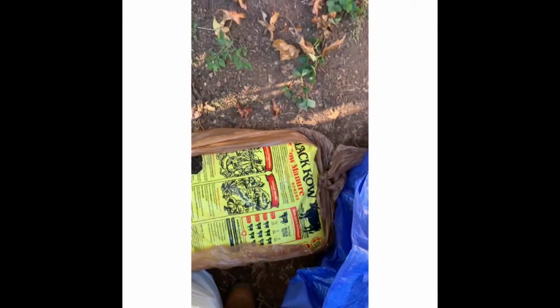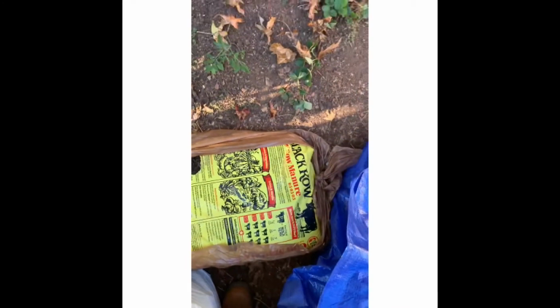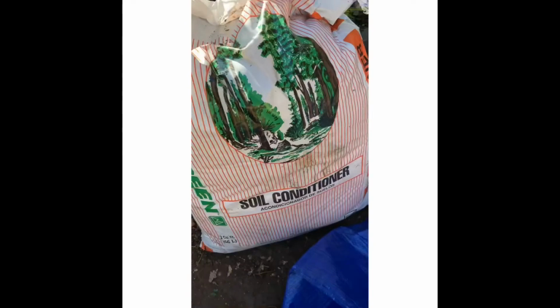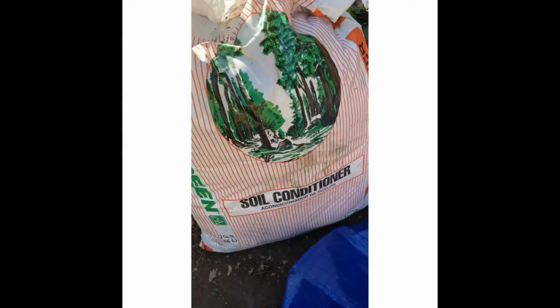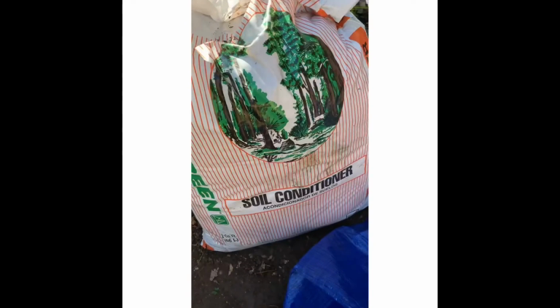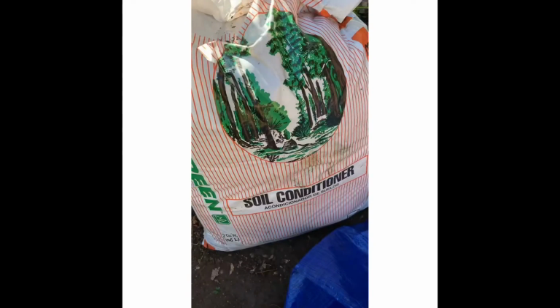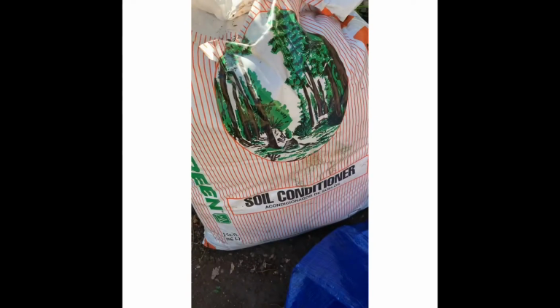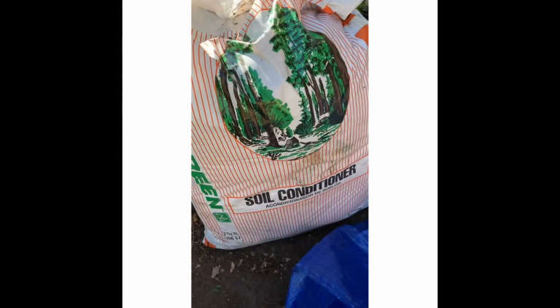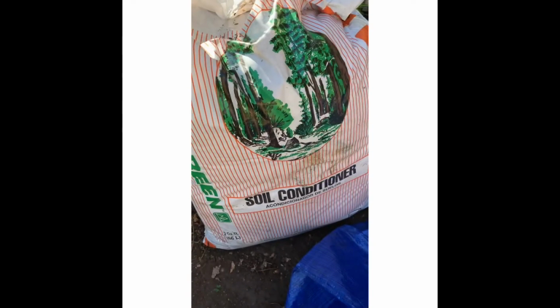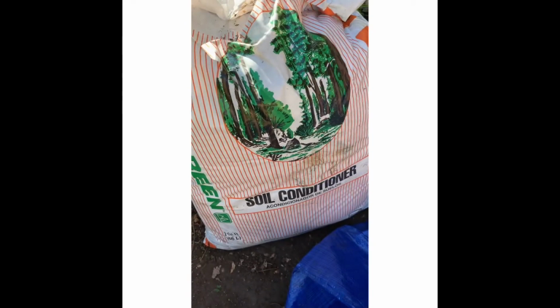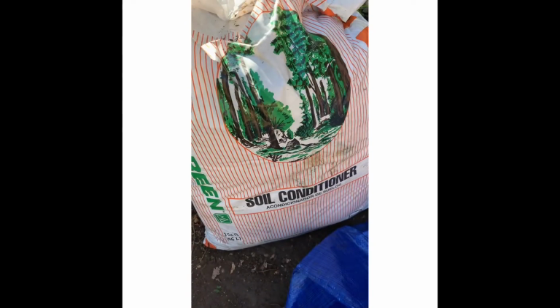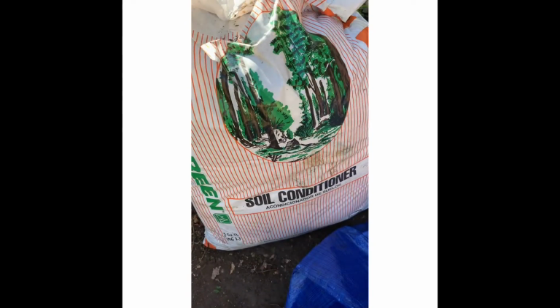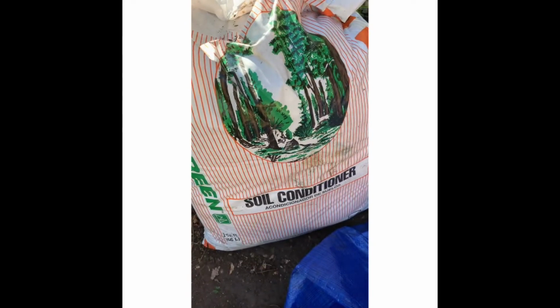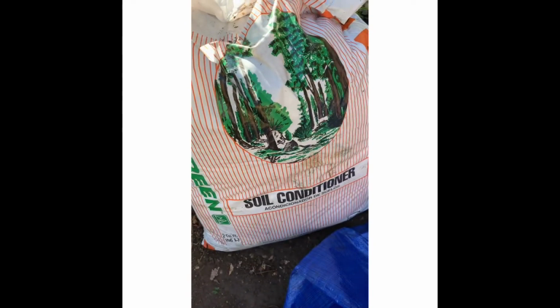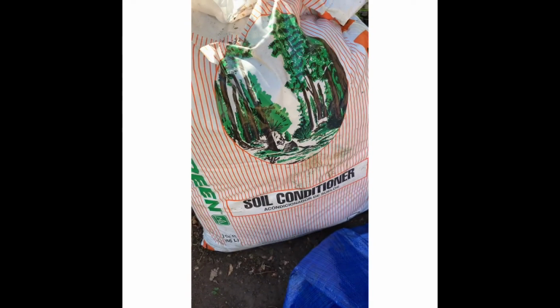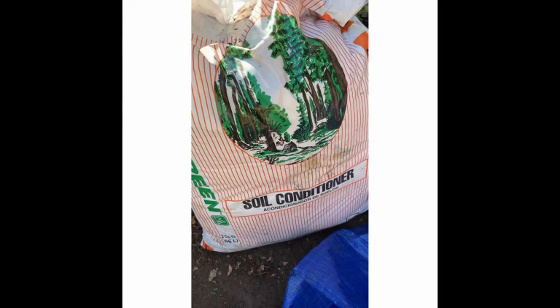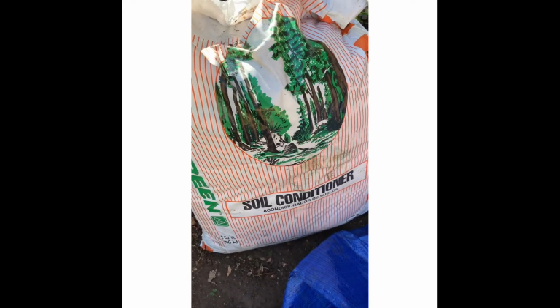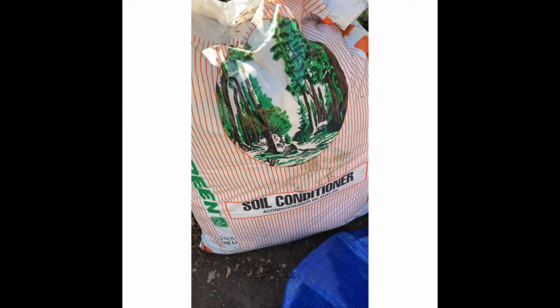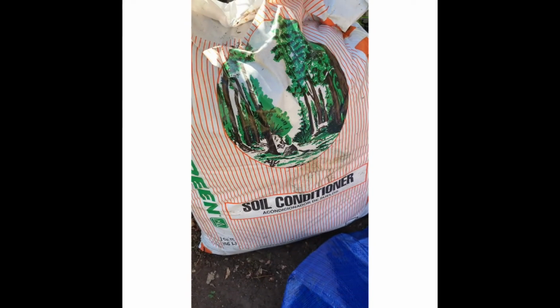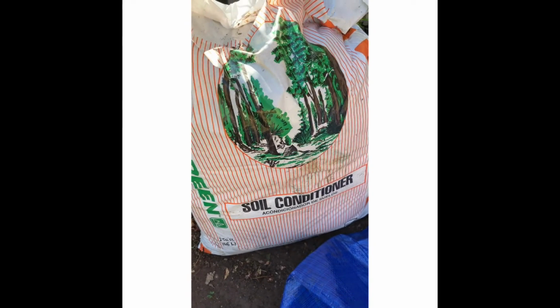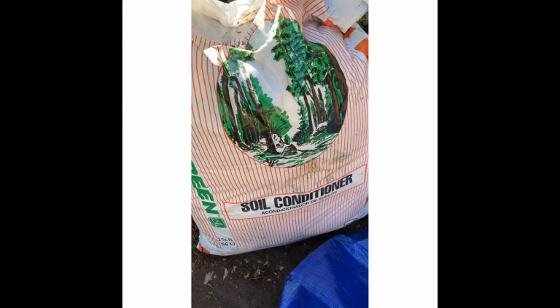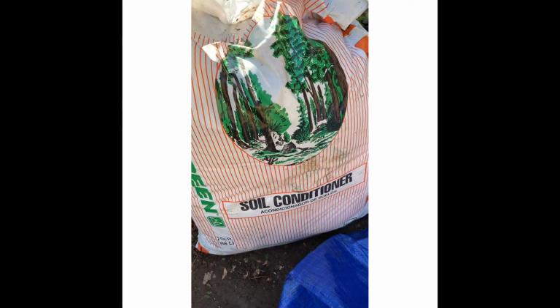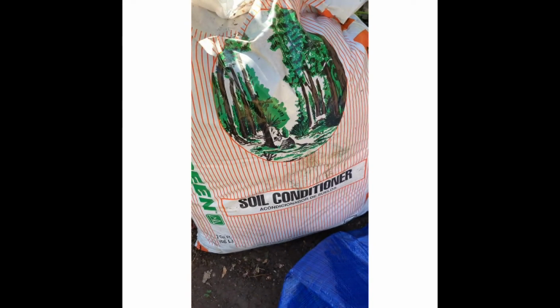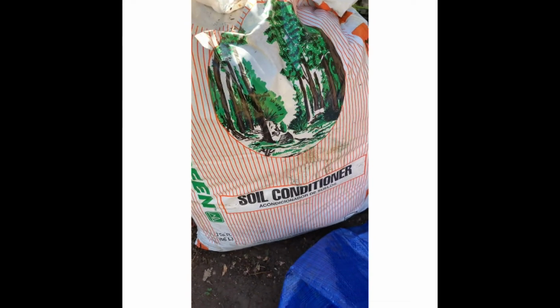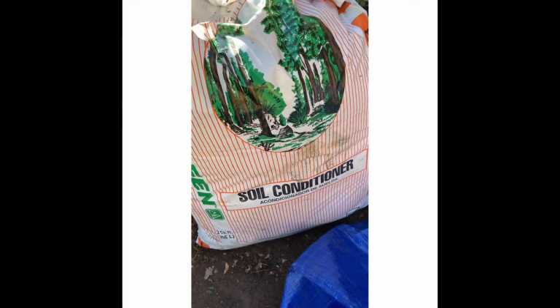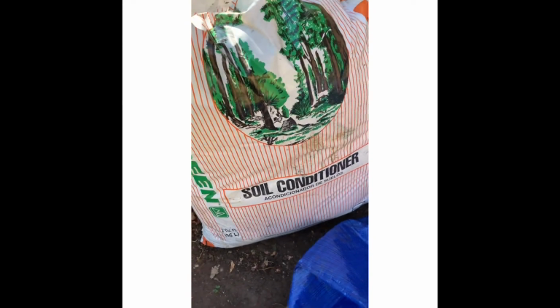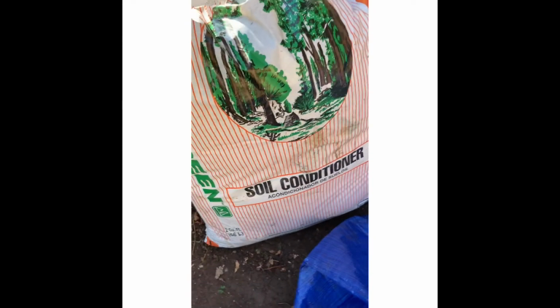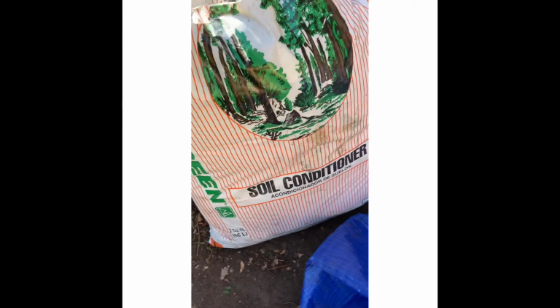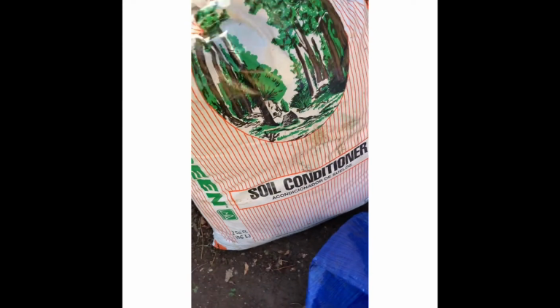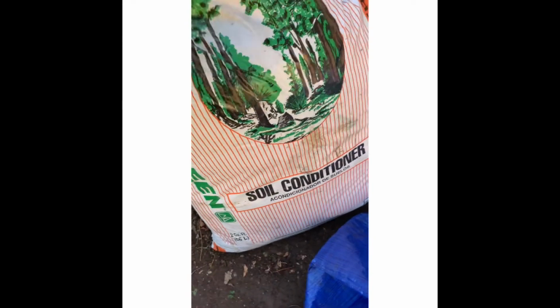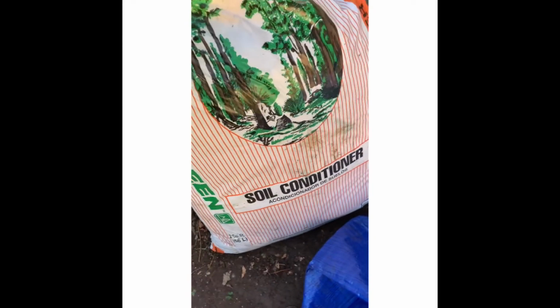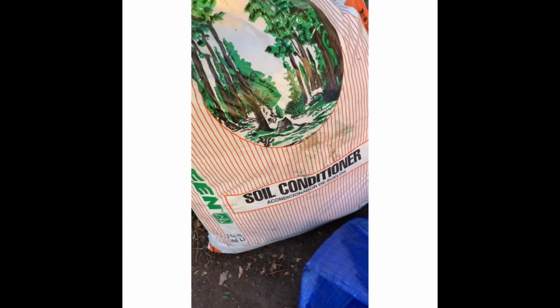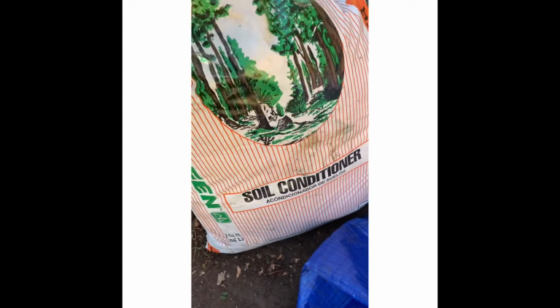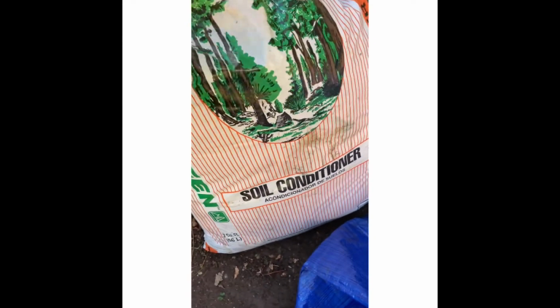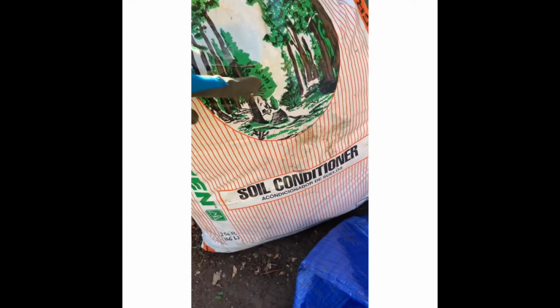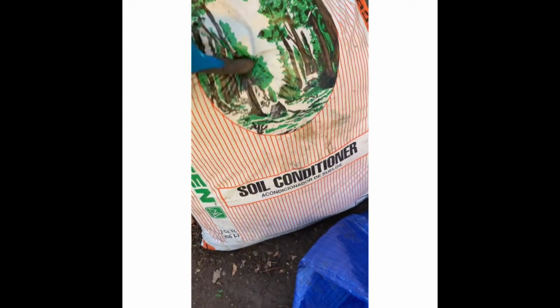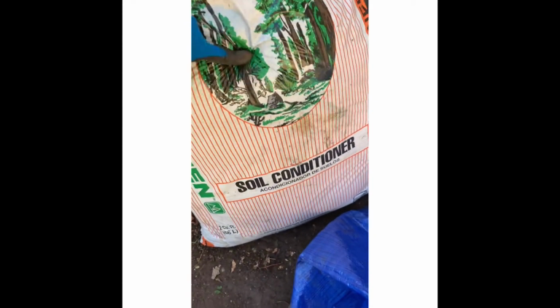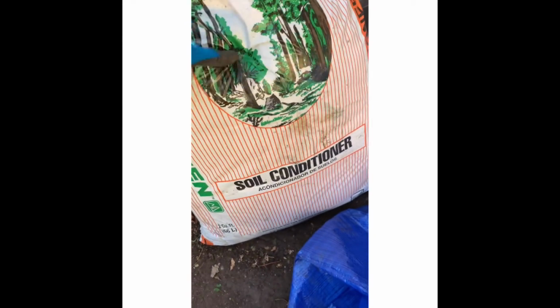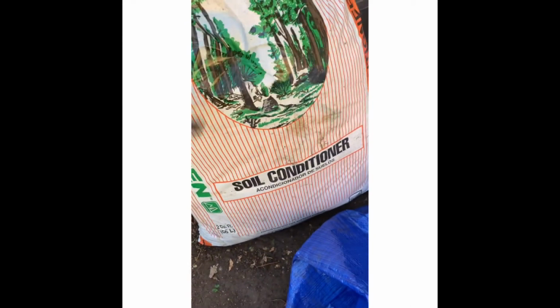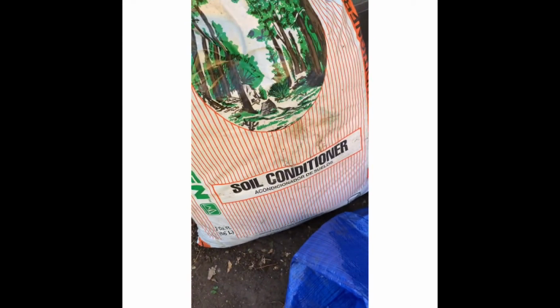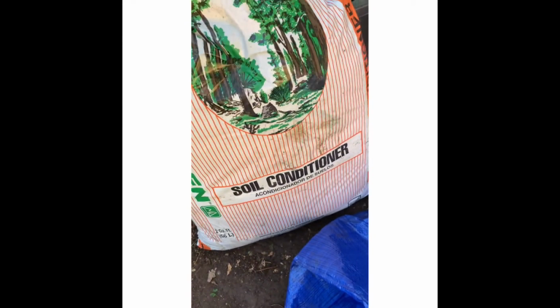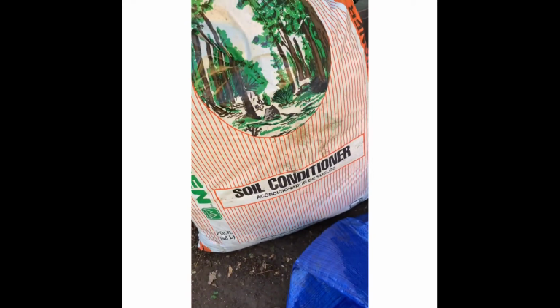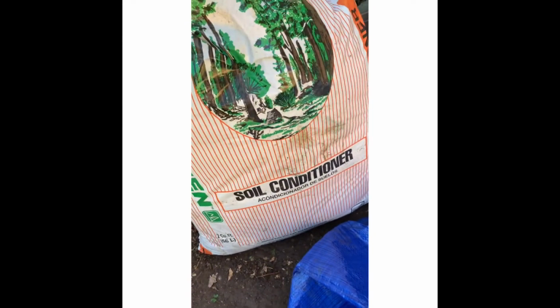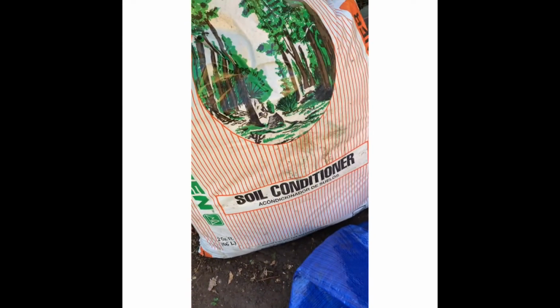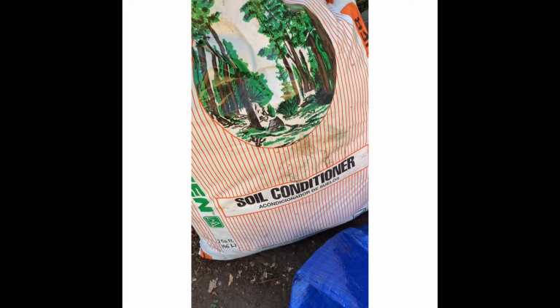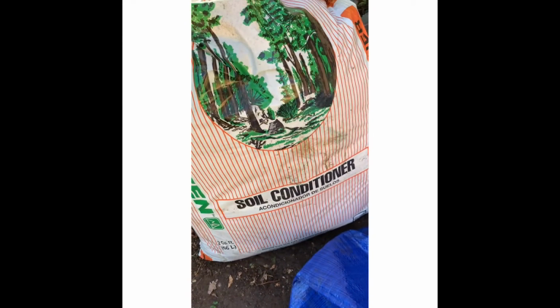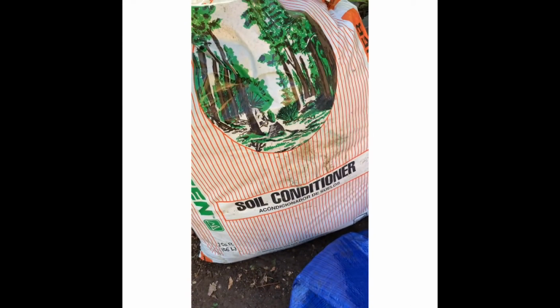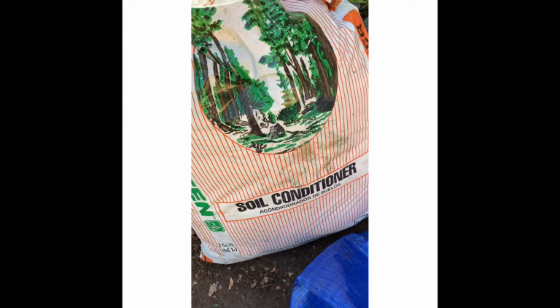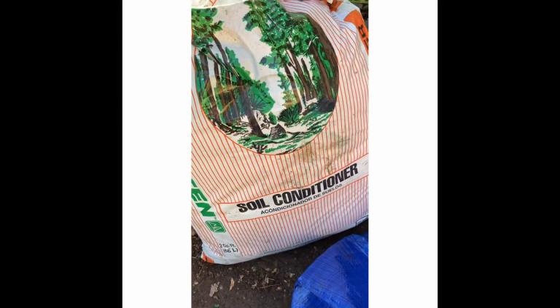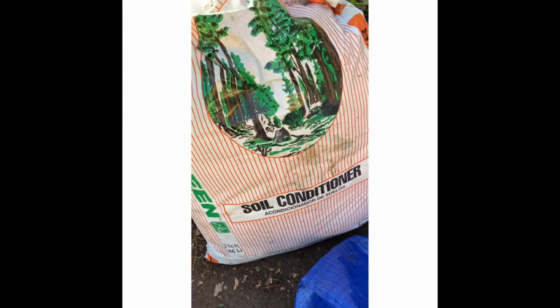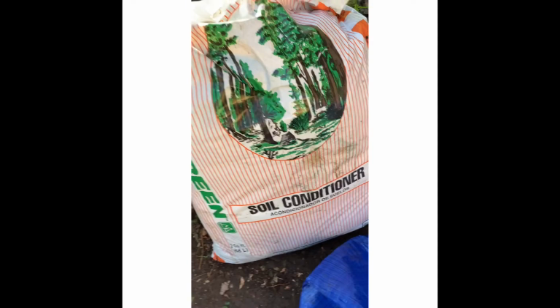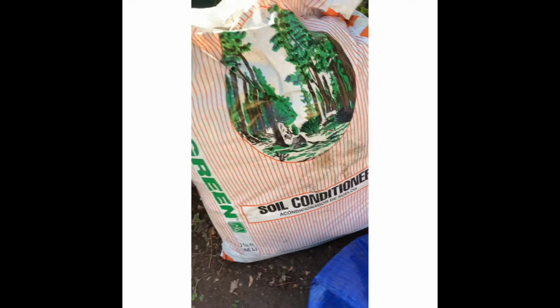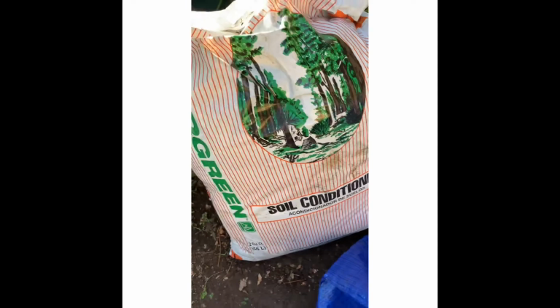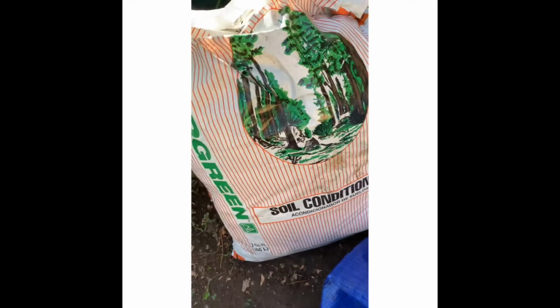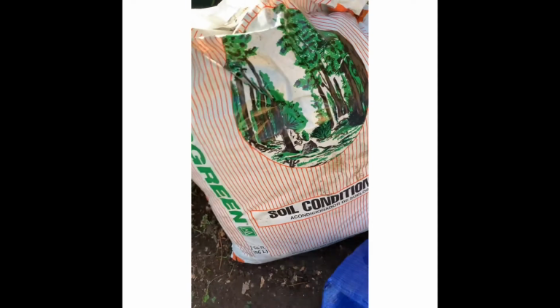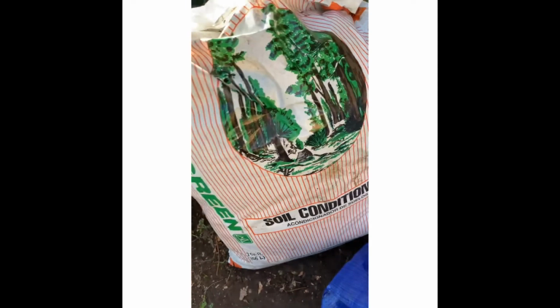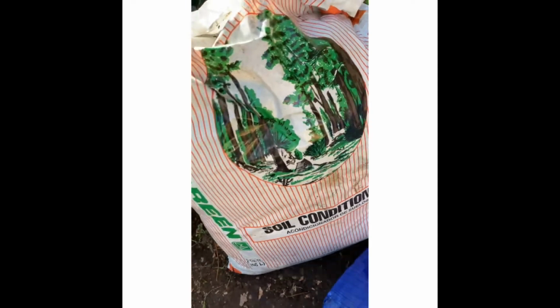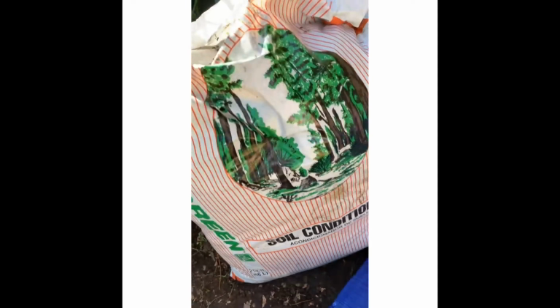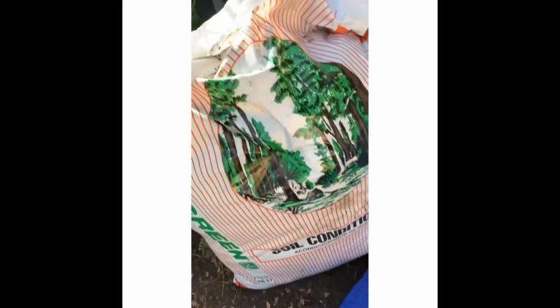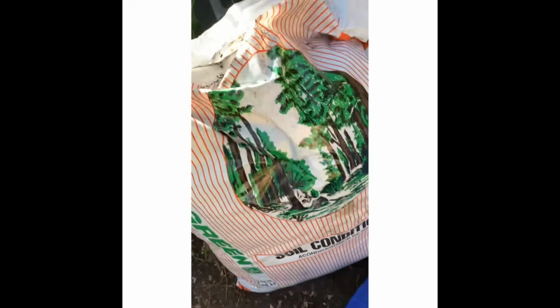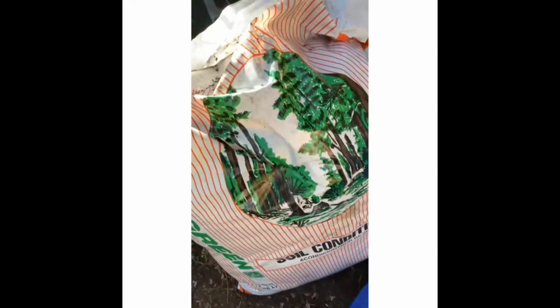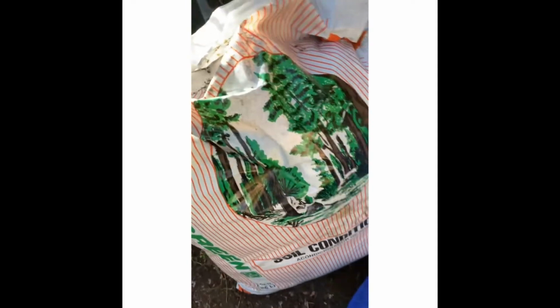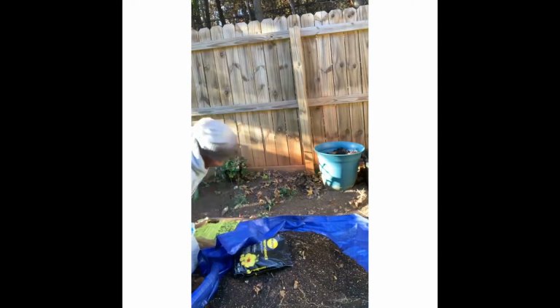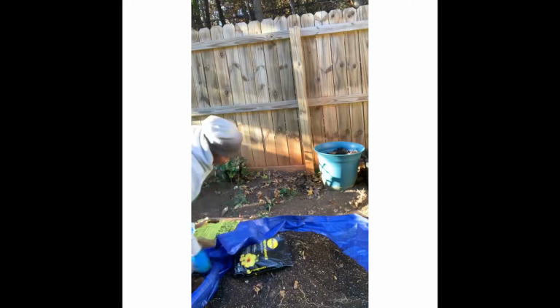Now I have my soil conditioner. Soil conditioner is used to make your soil more fluffy, that way it's not too compact.